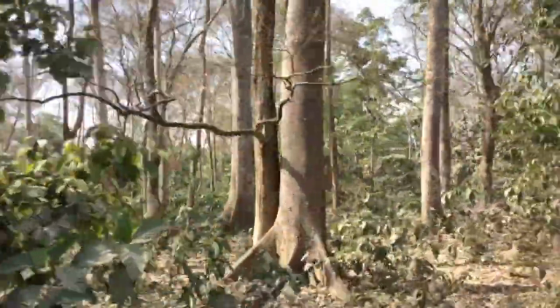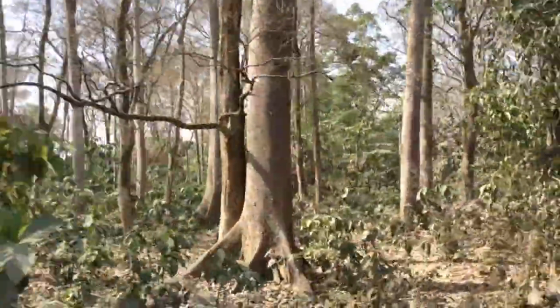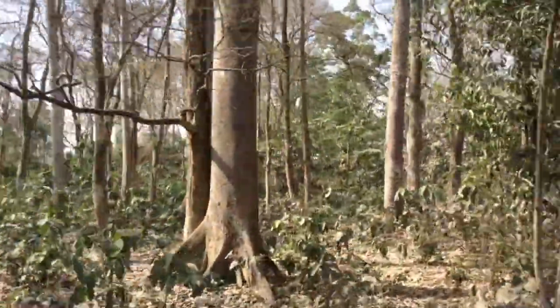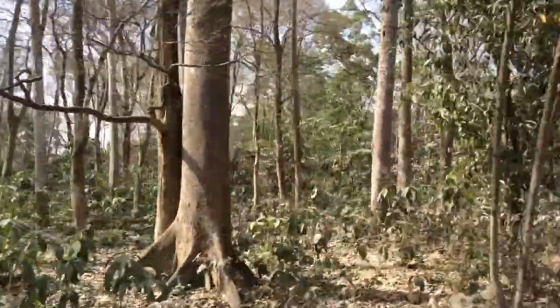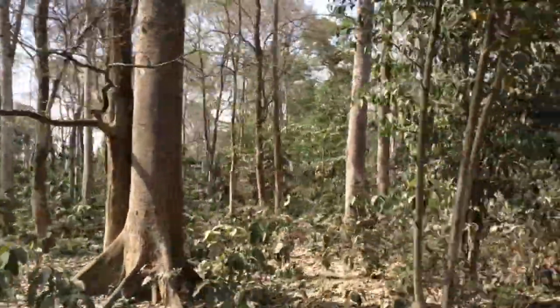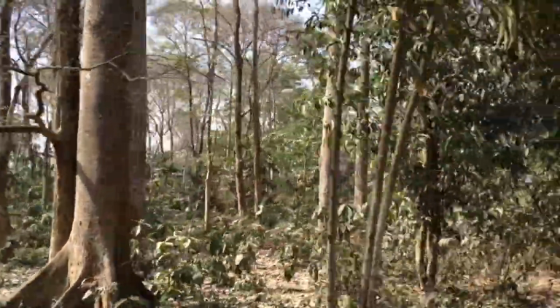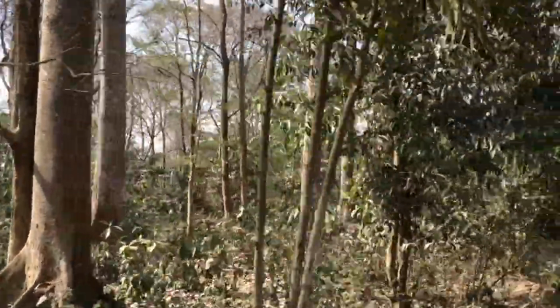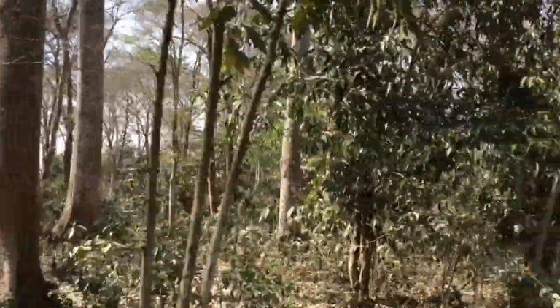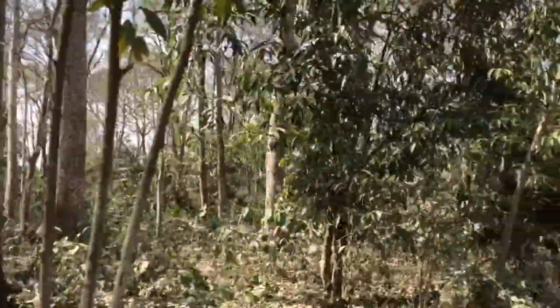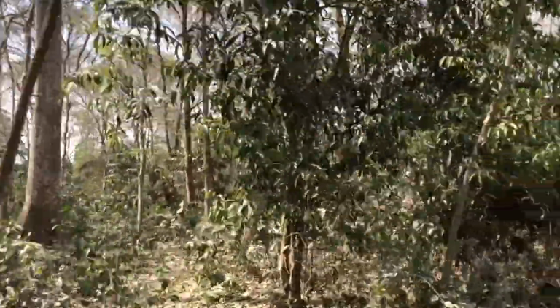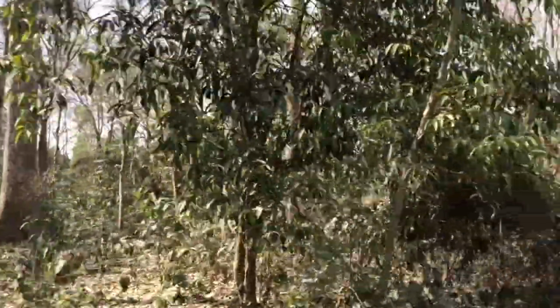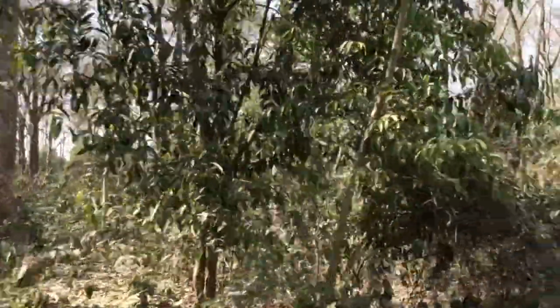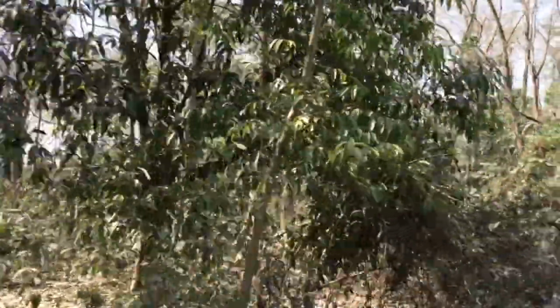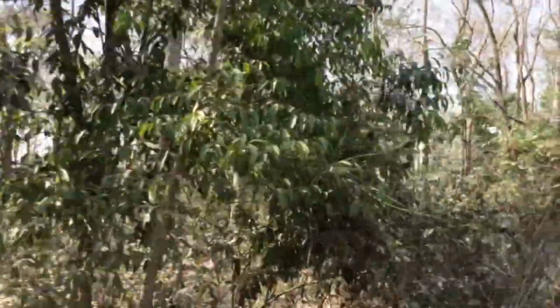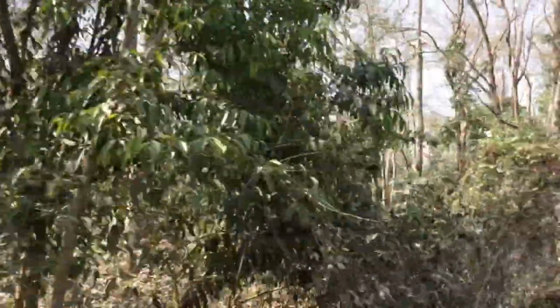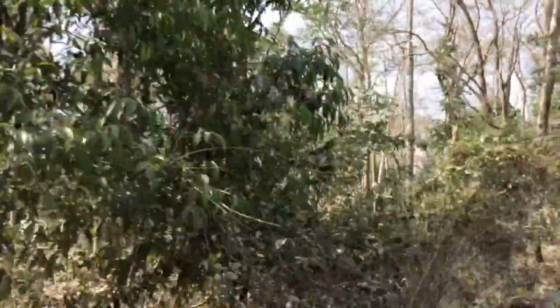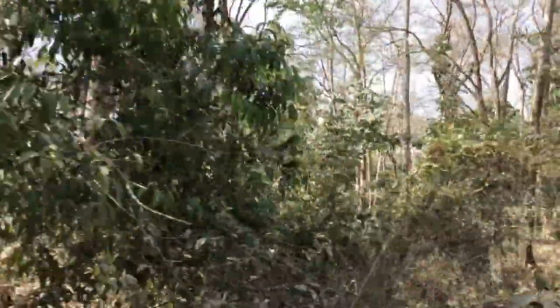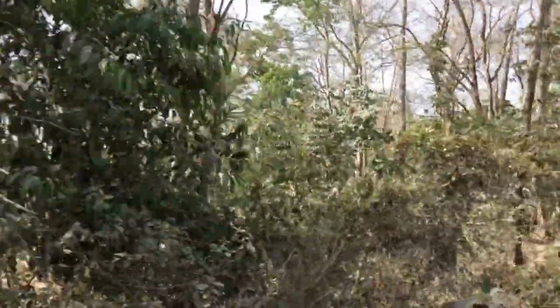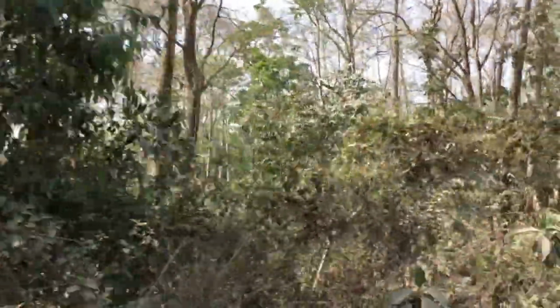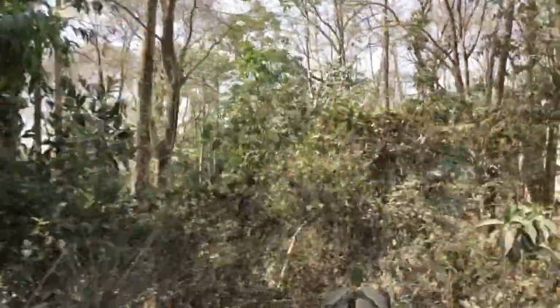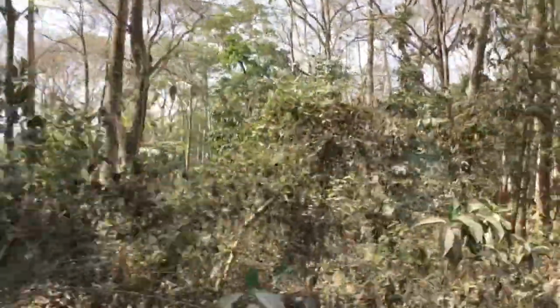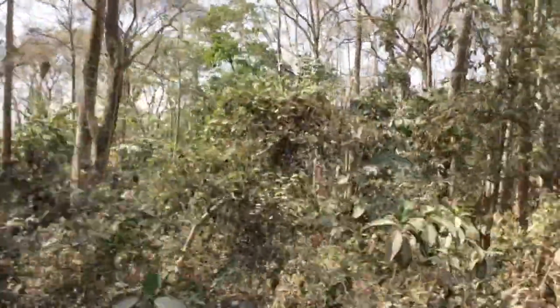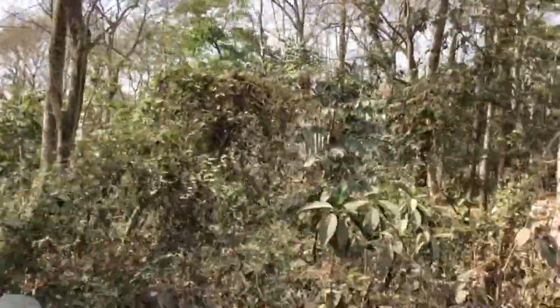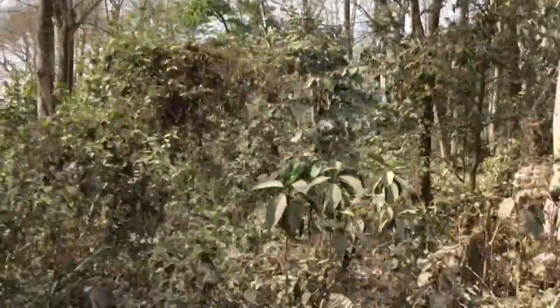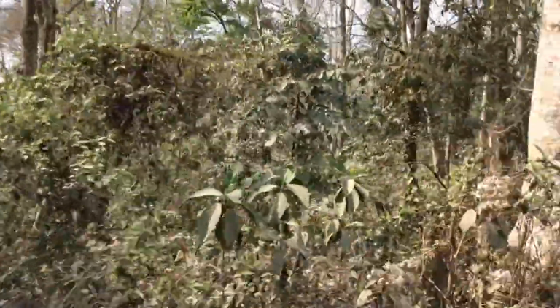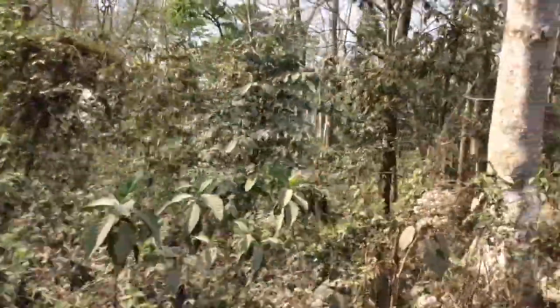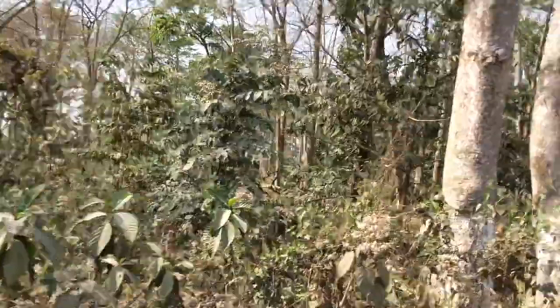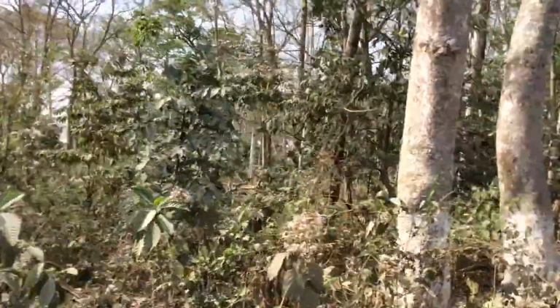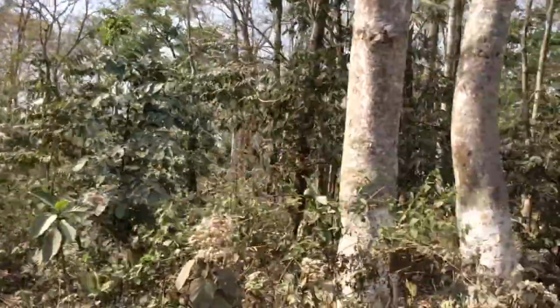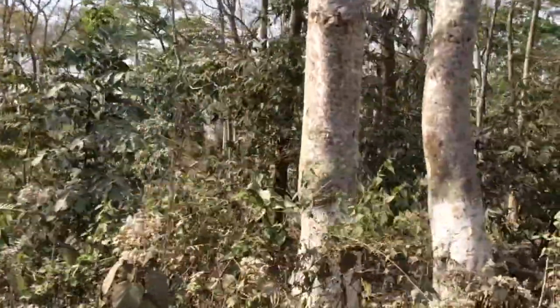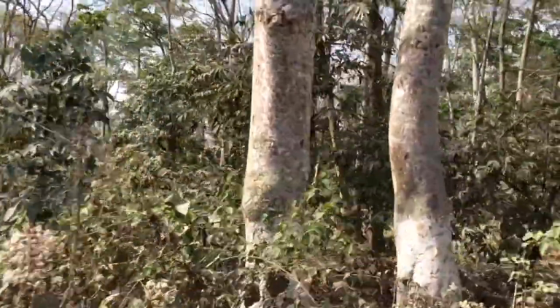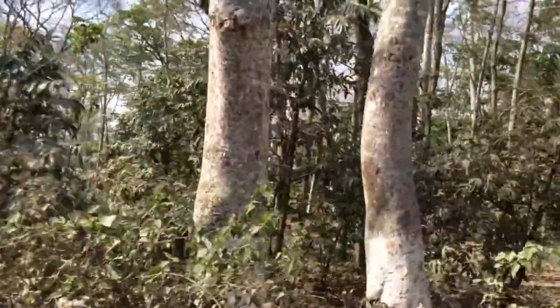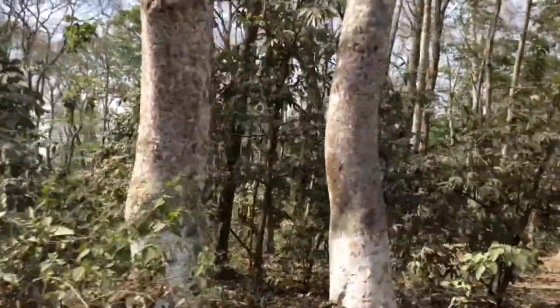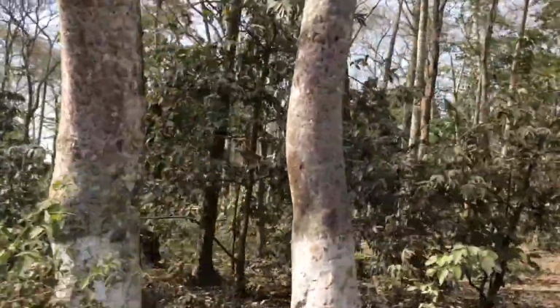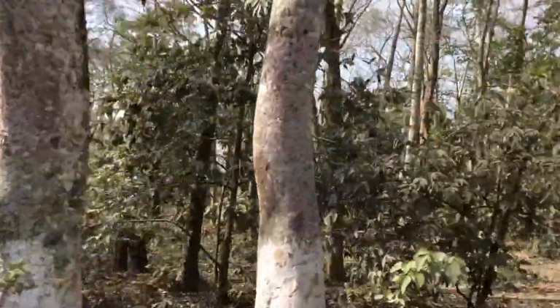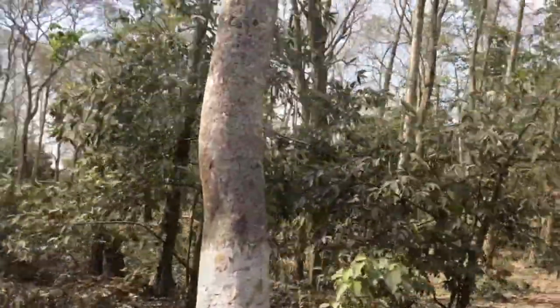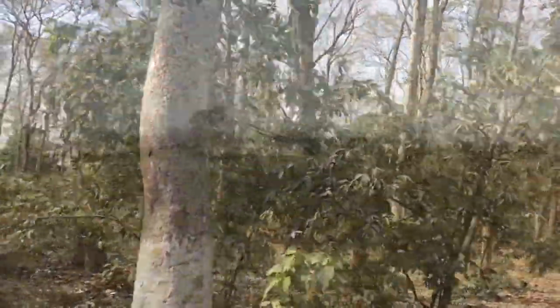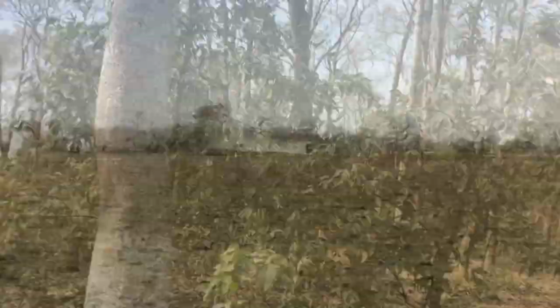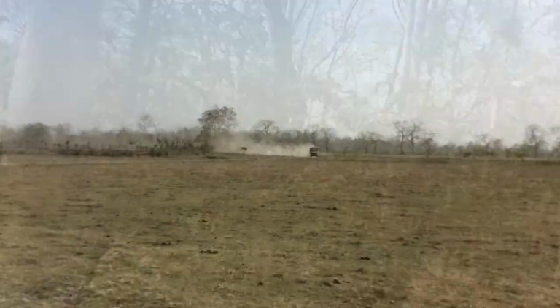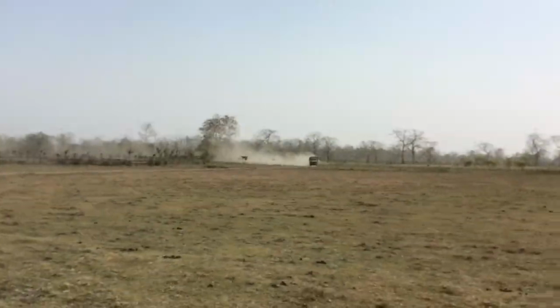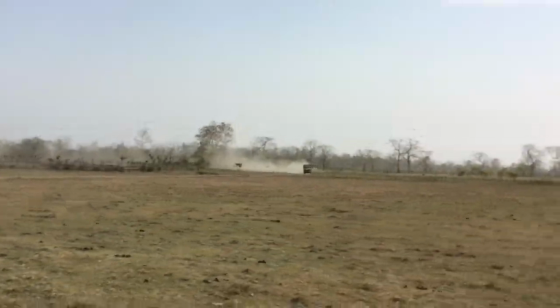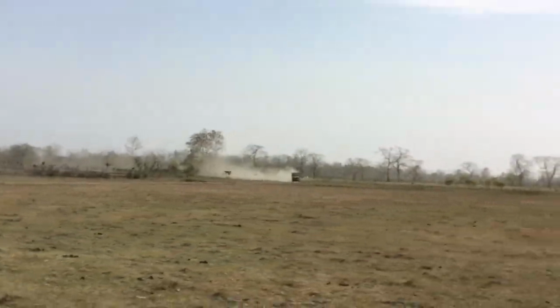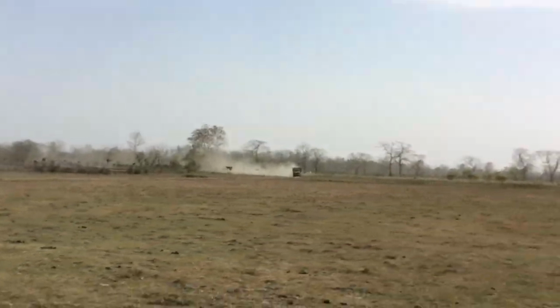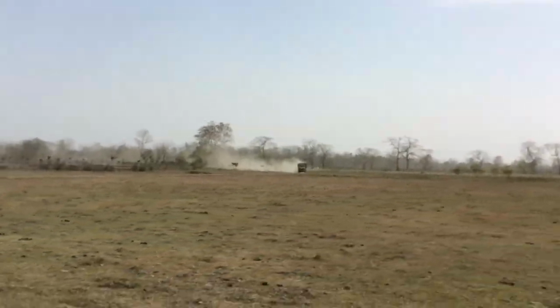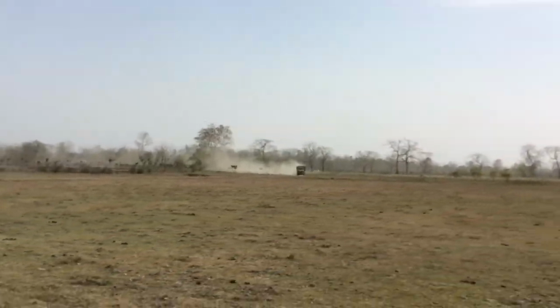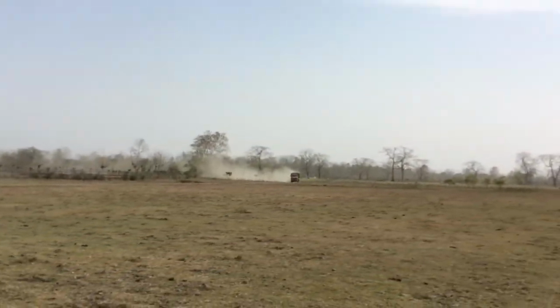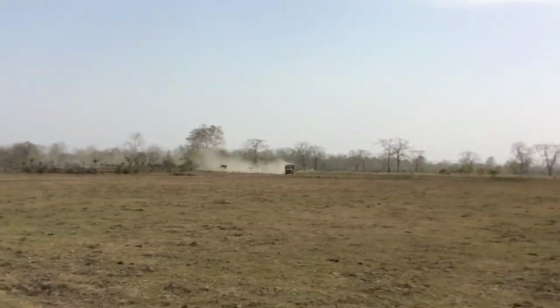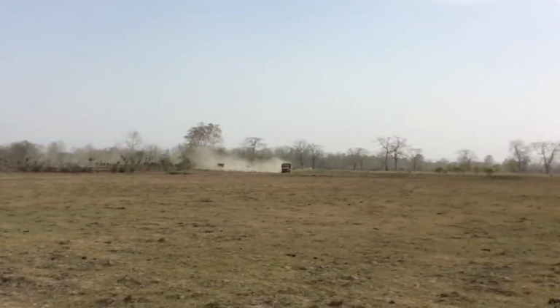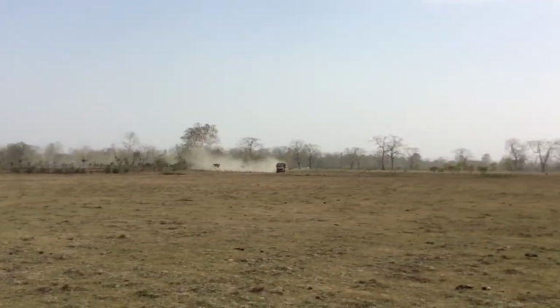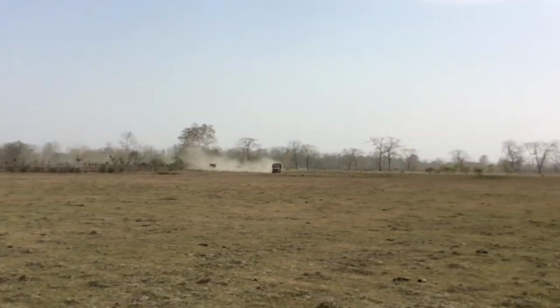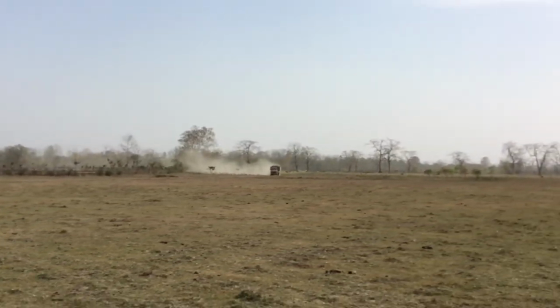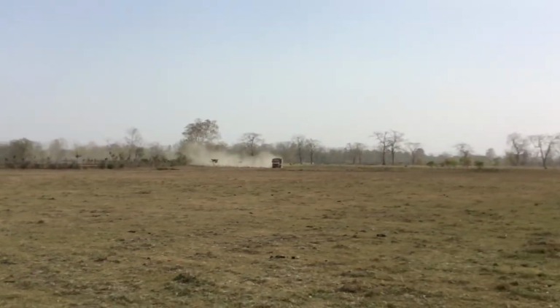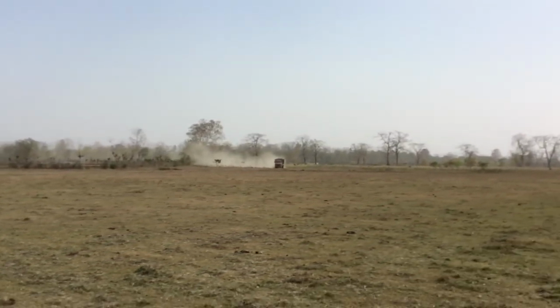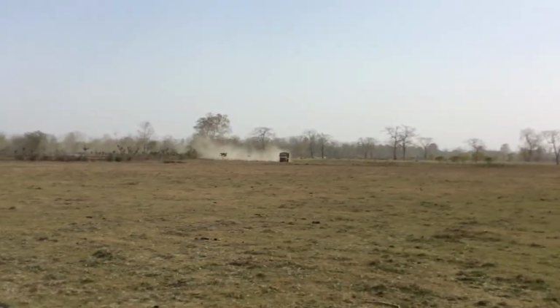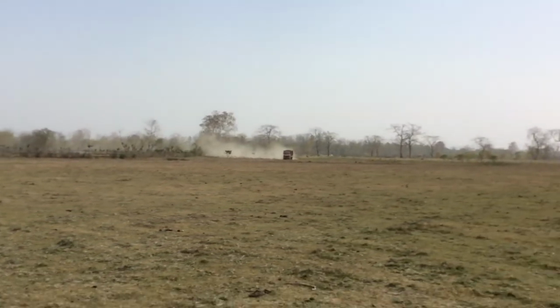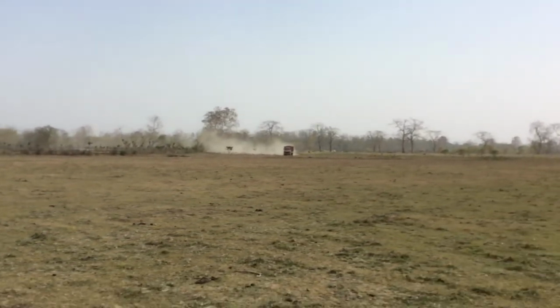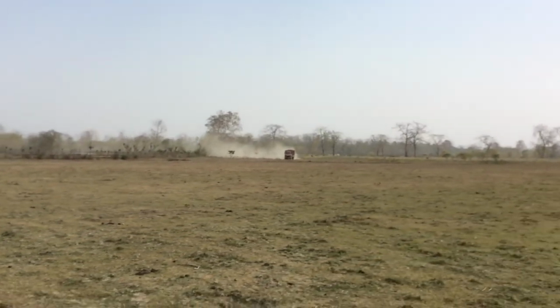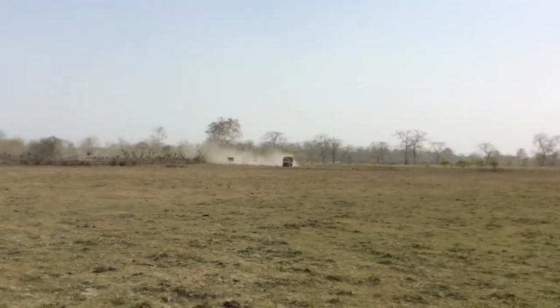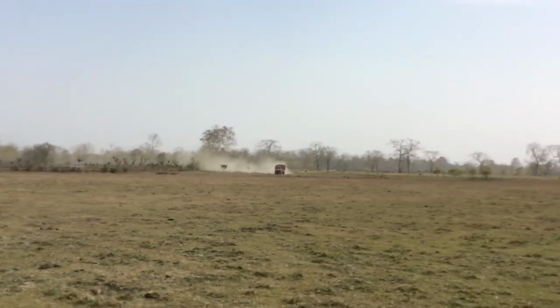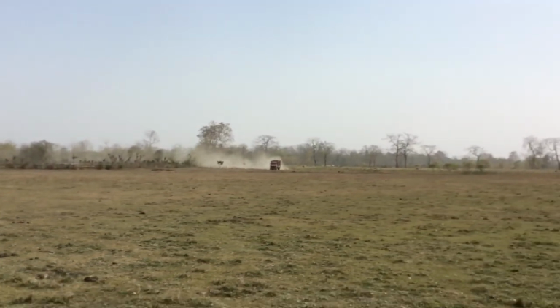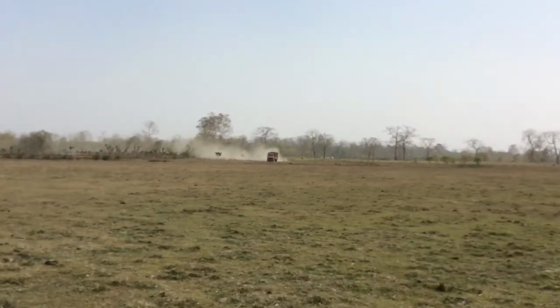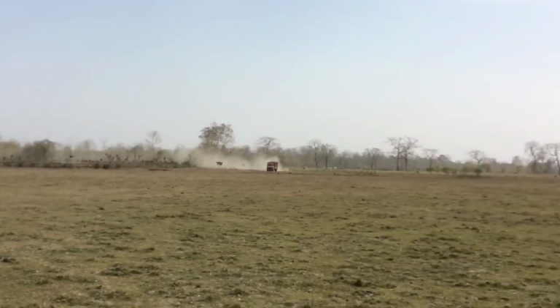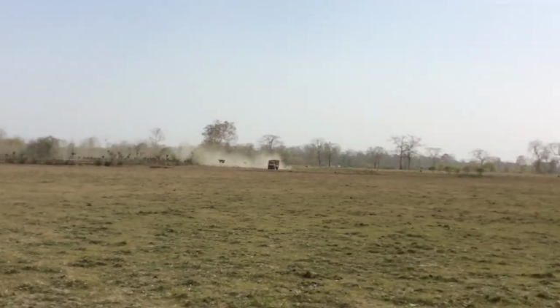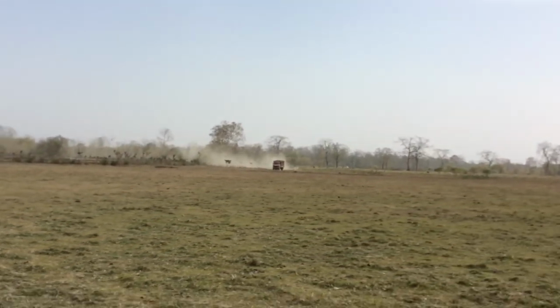In the IUCN Protected Area Management list, Burhasapuri Wildlife Sanctuary falls under Category 4.